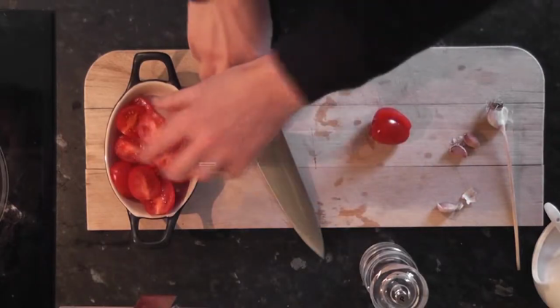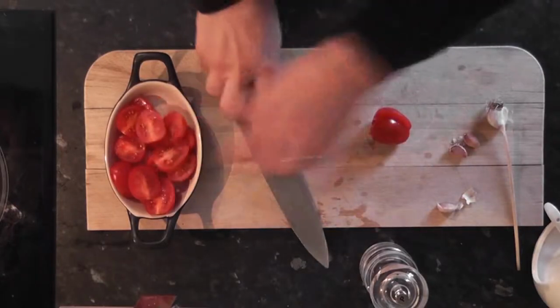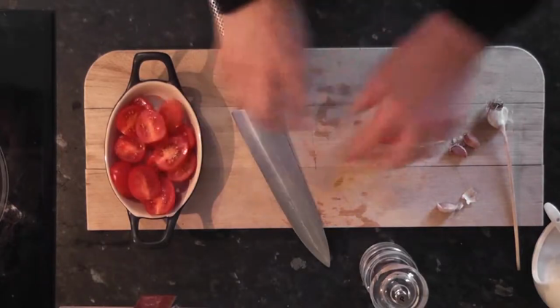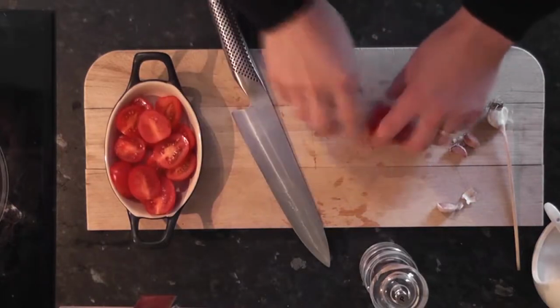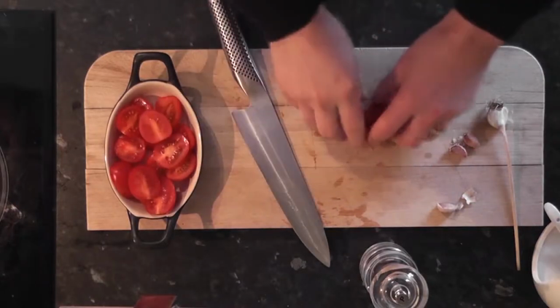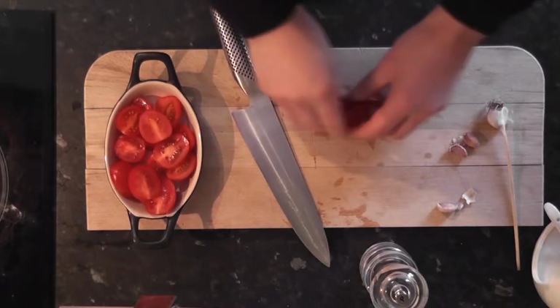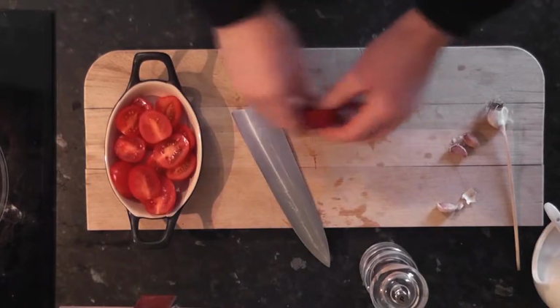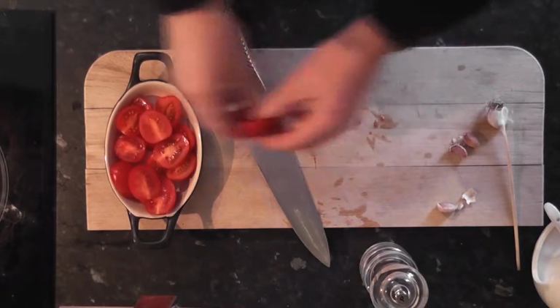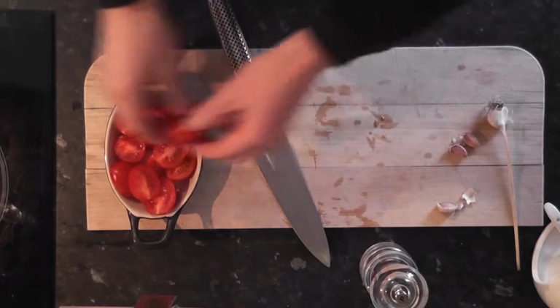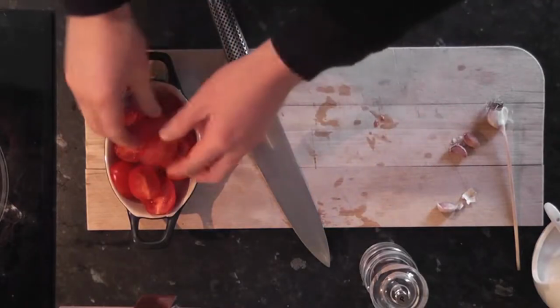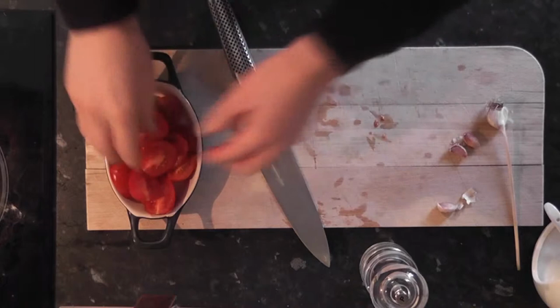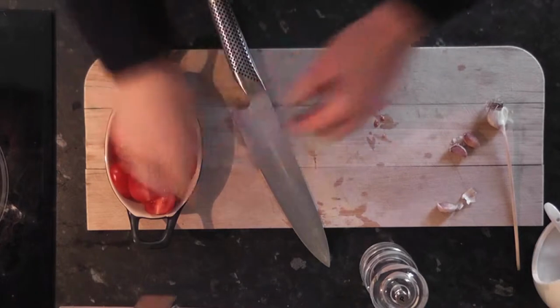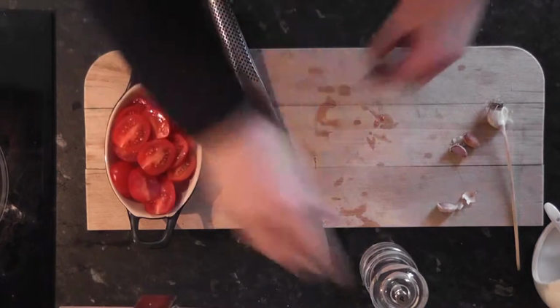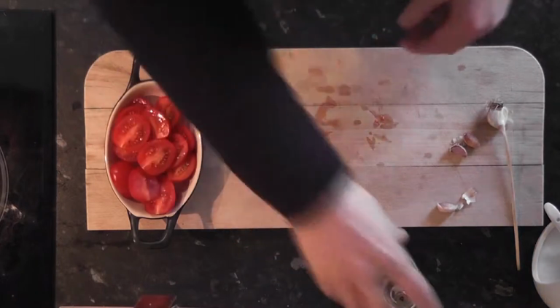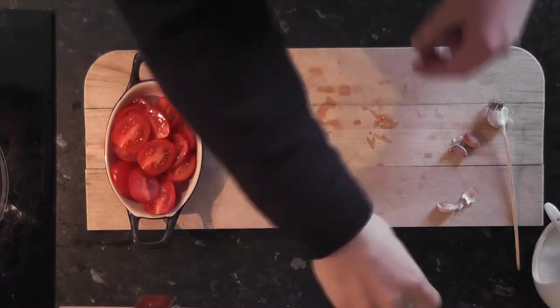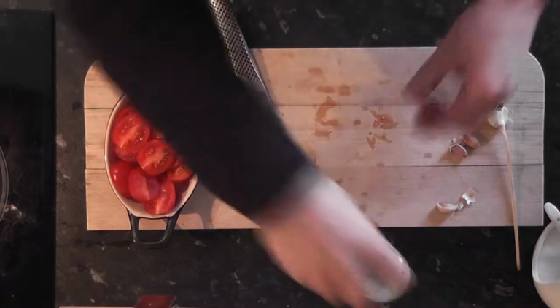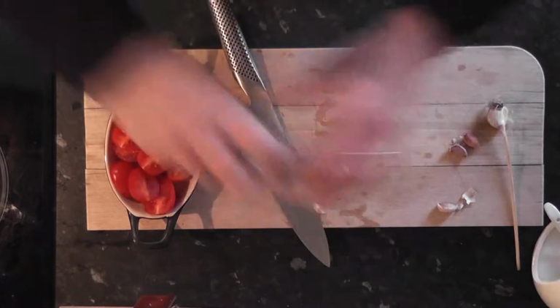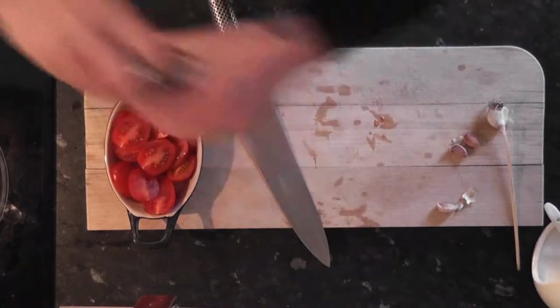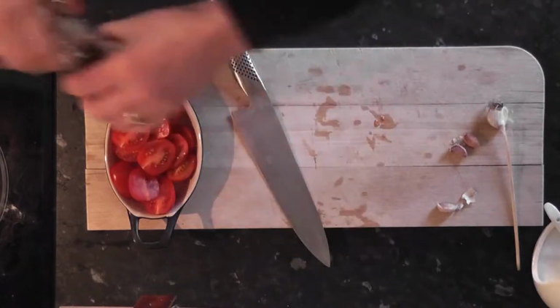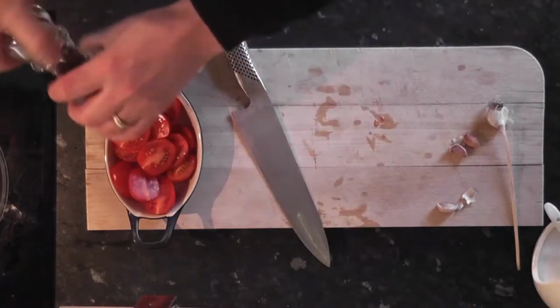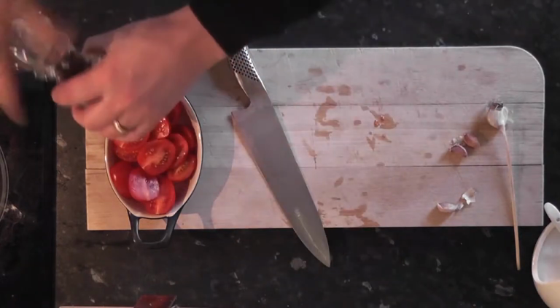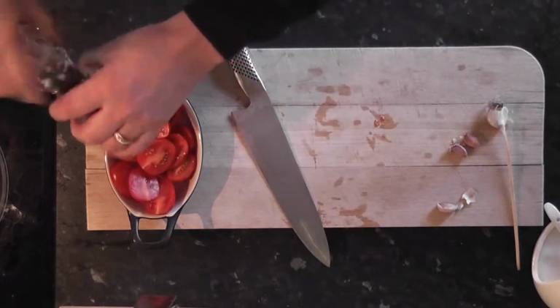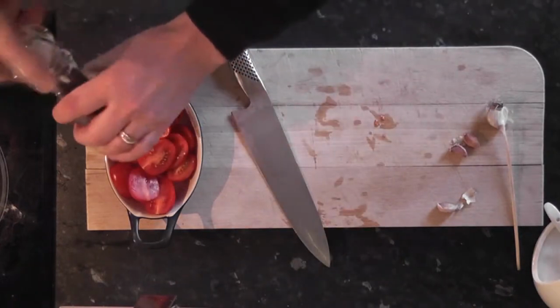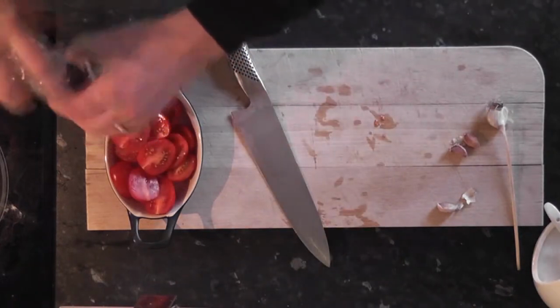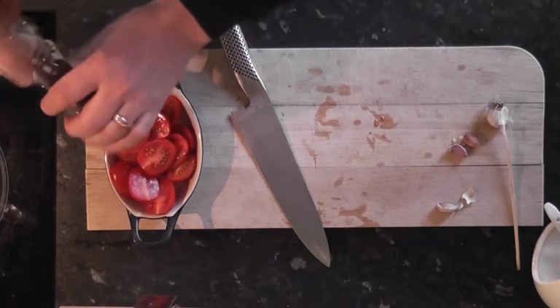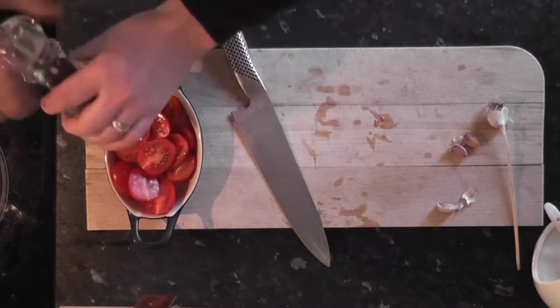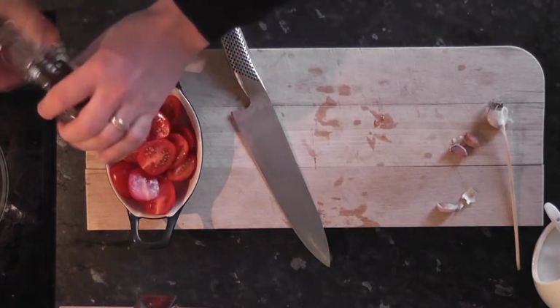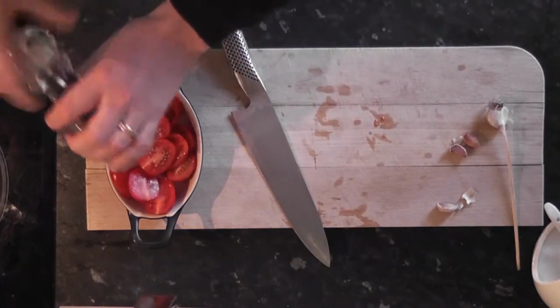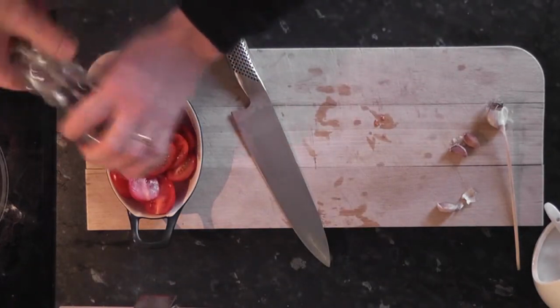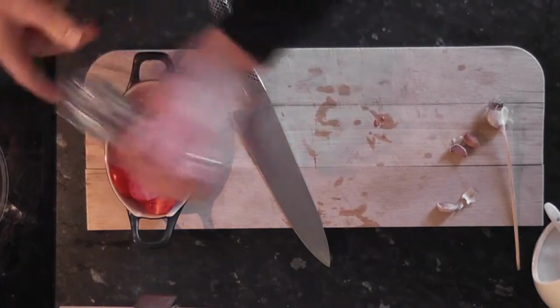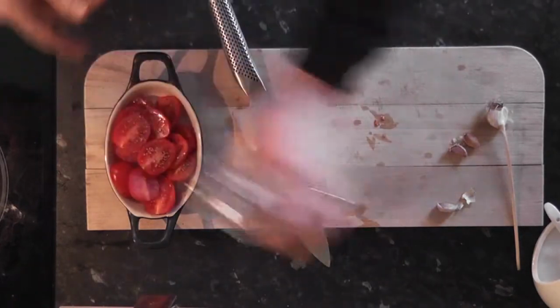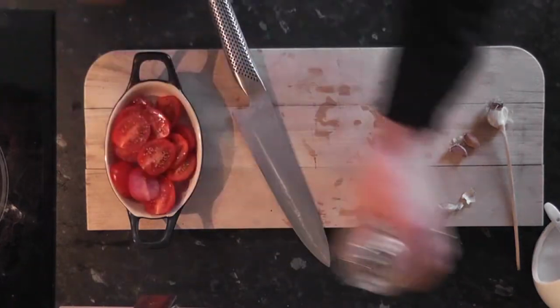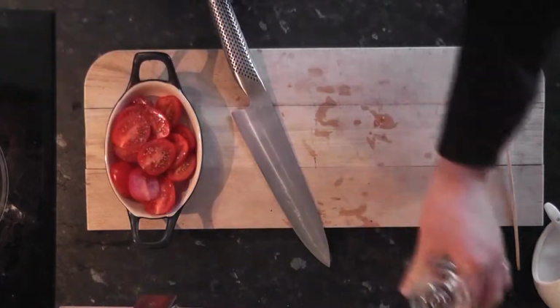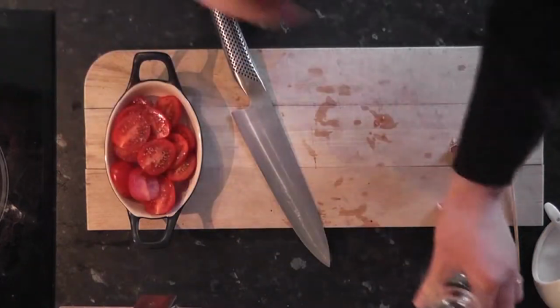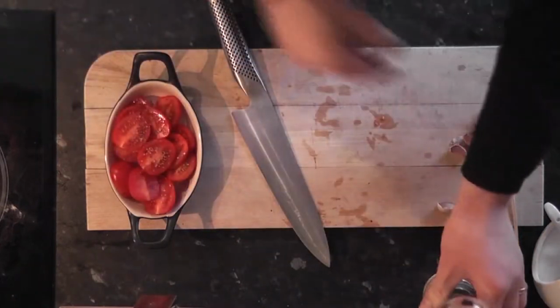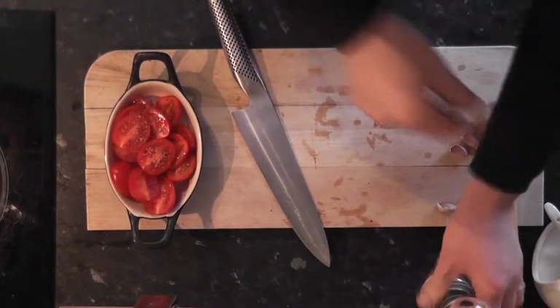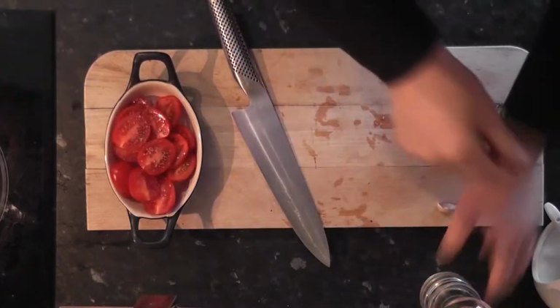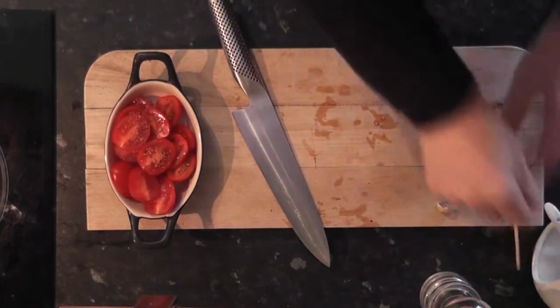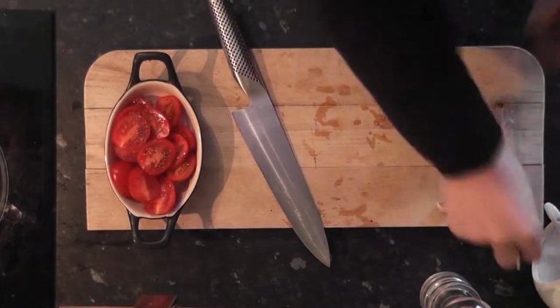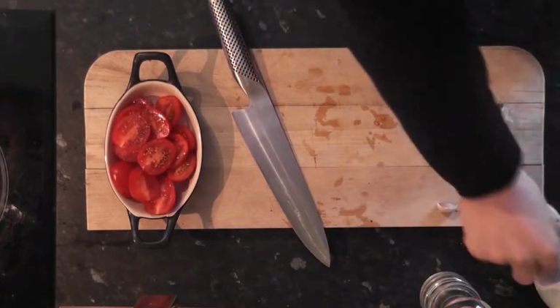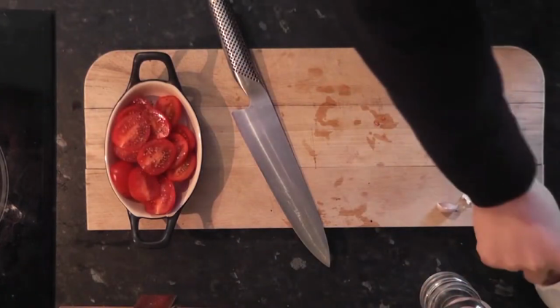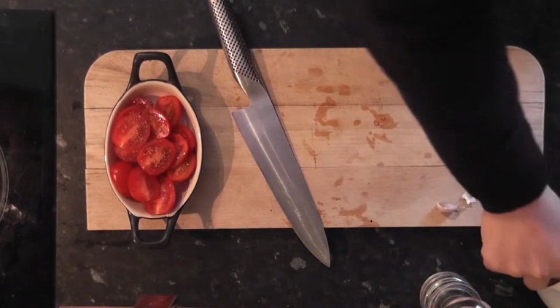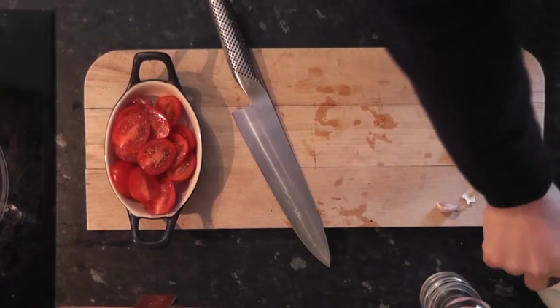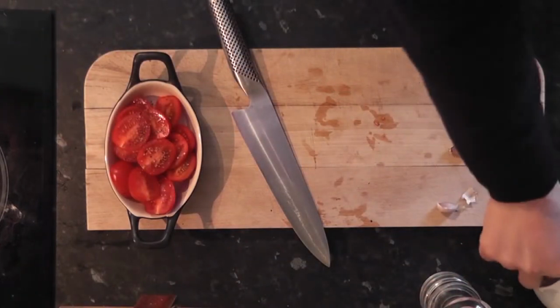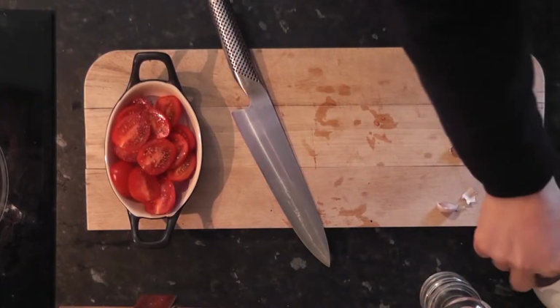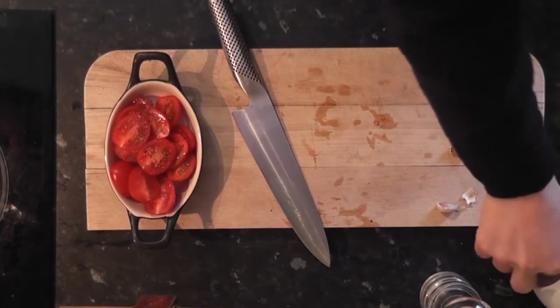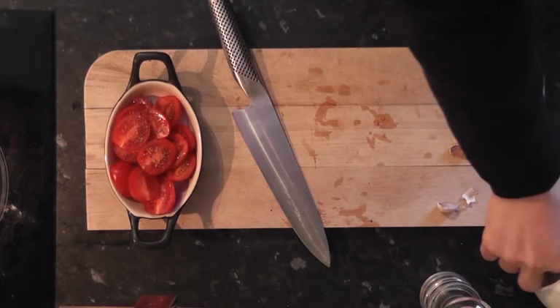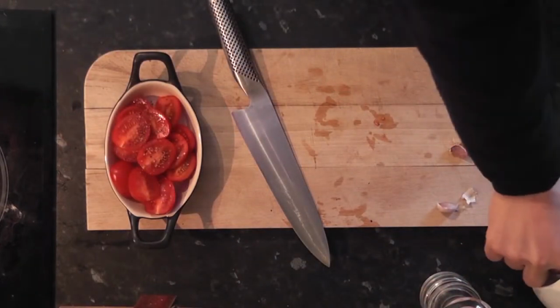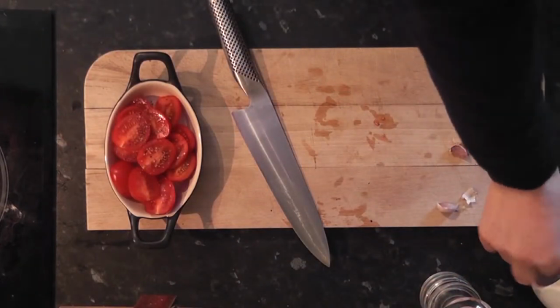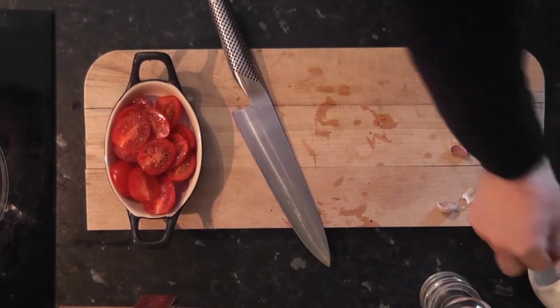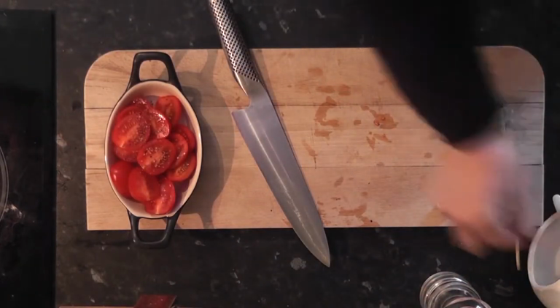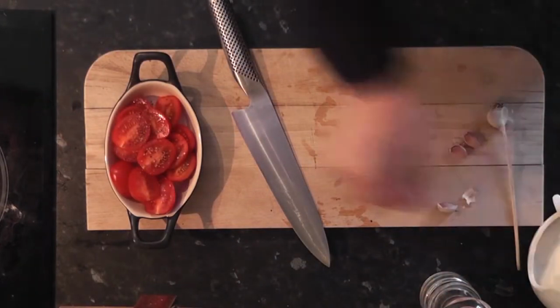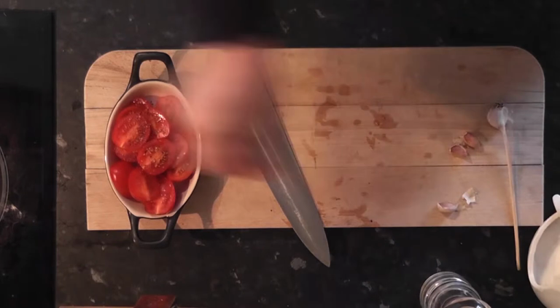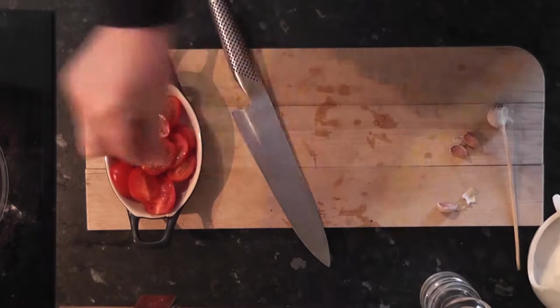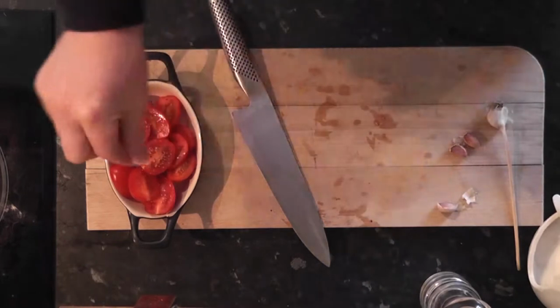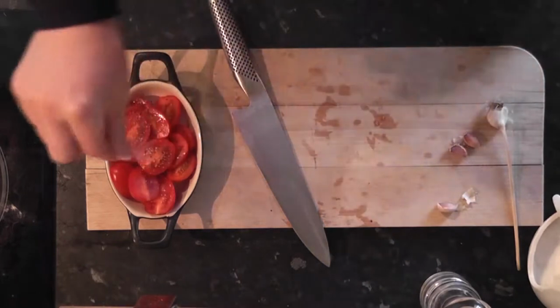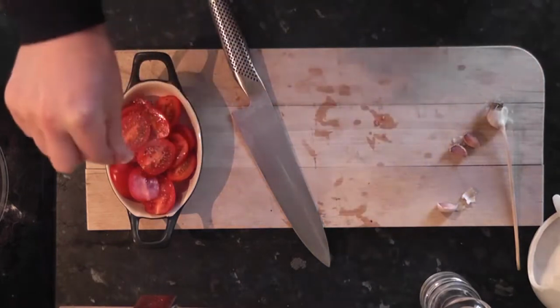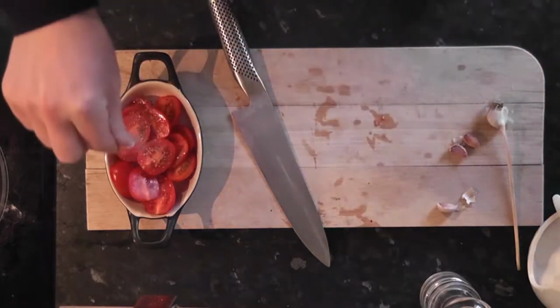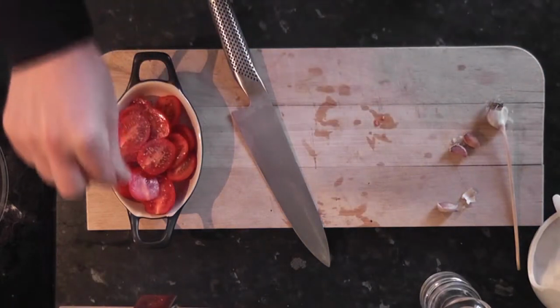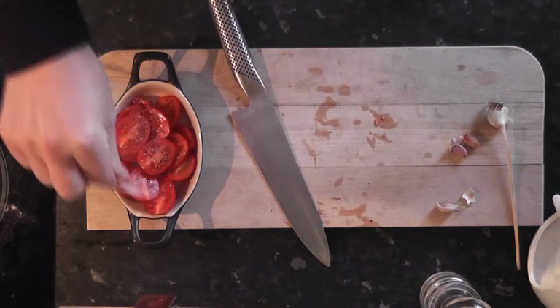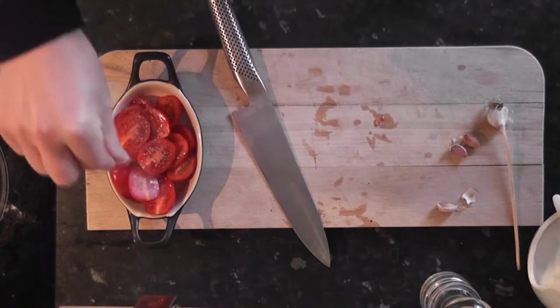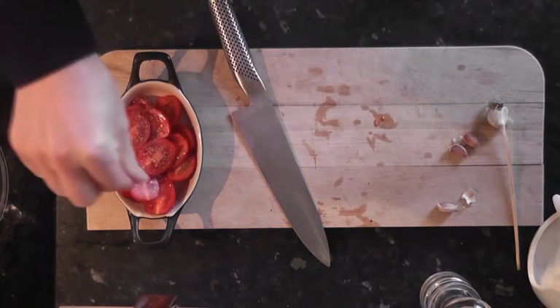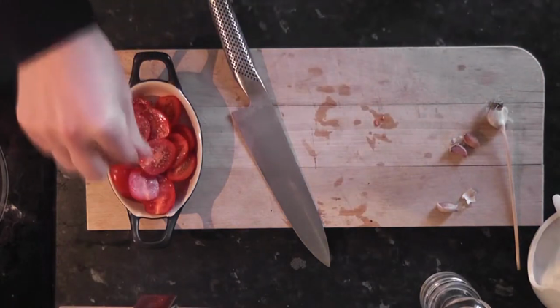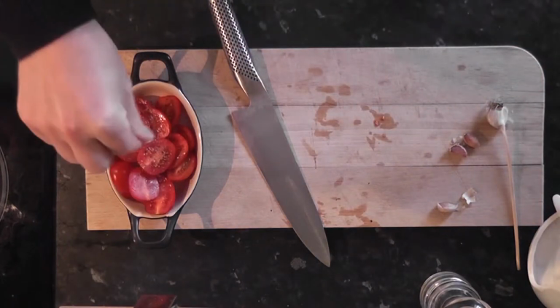Then onto the tomato crust. We season some cherry tomatoes with a little bit of salt and pepper. We're going to put that into an oven at 175 degrees C.